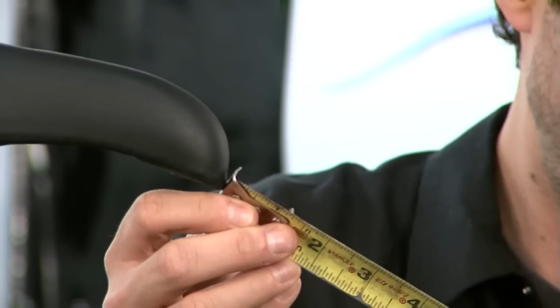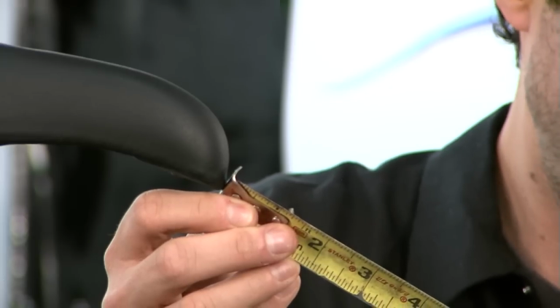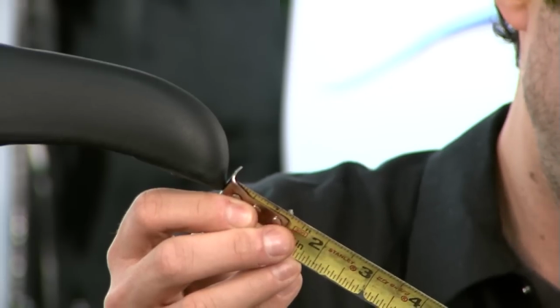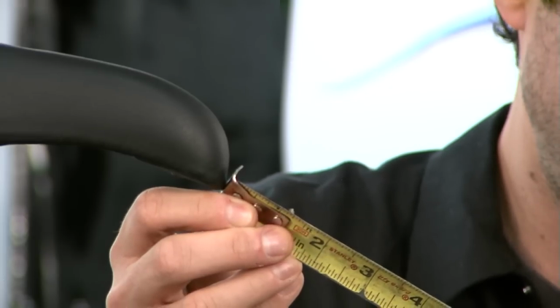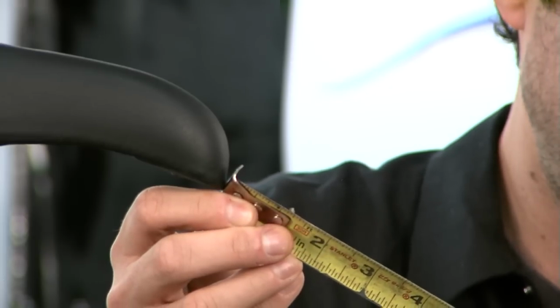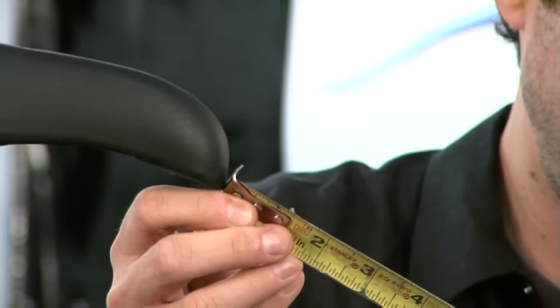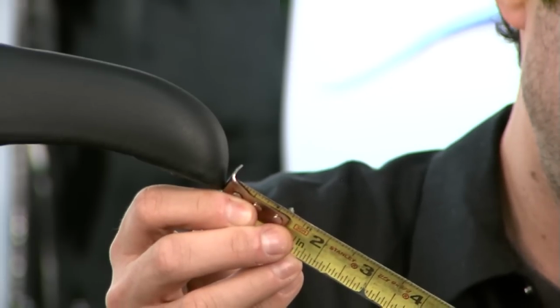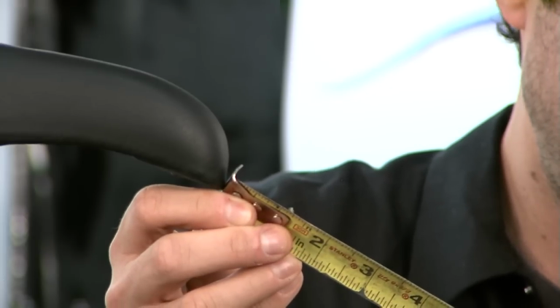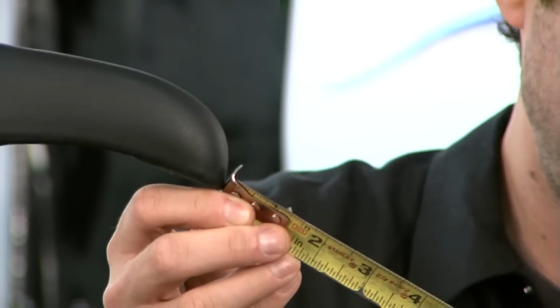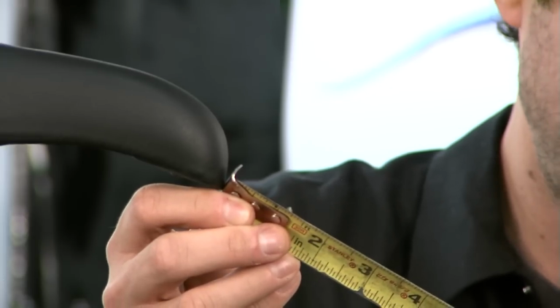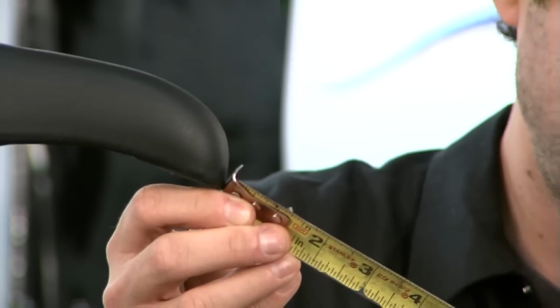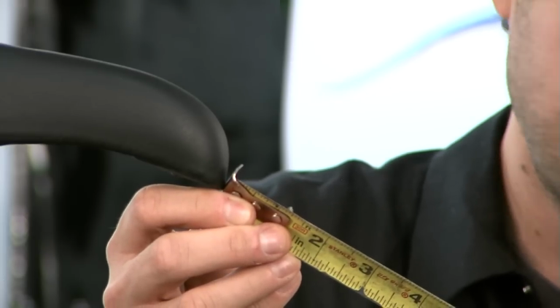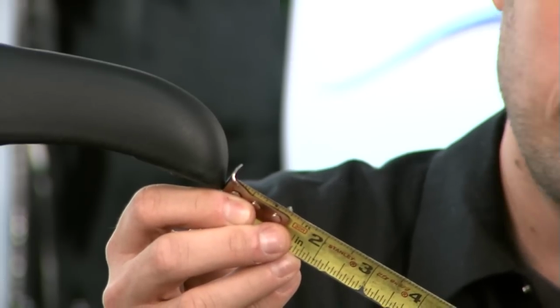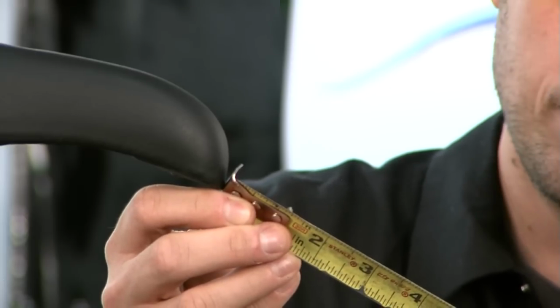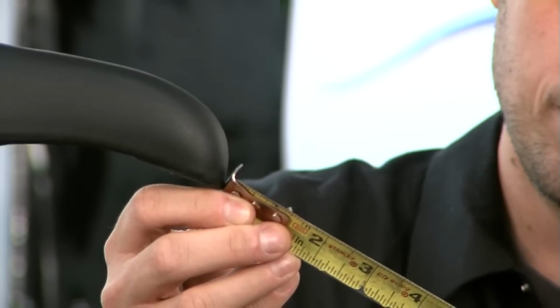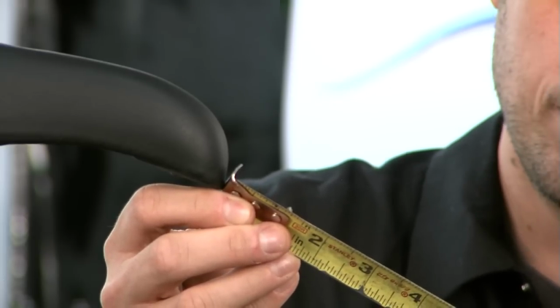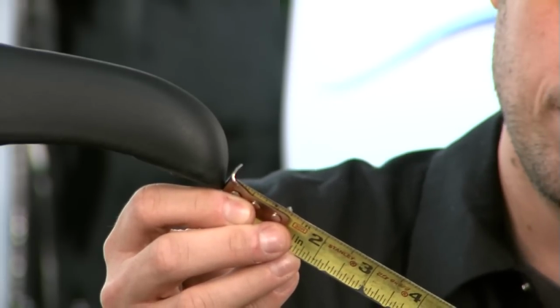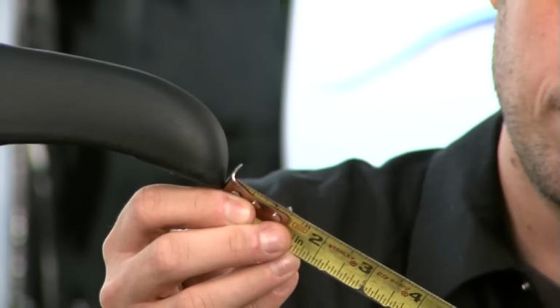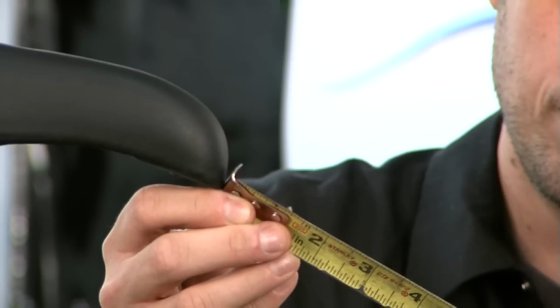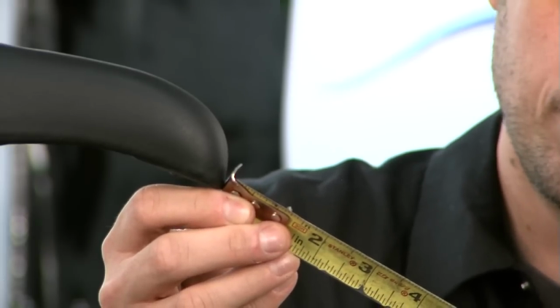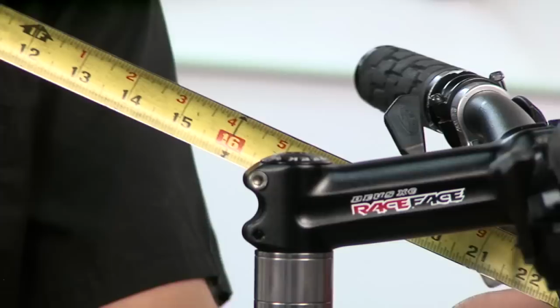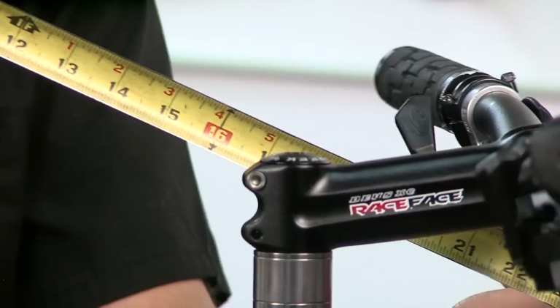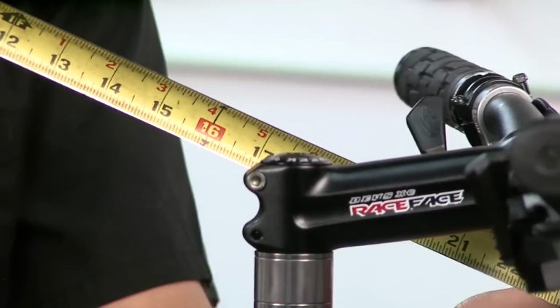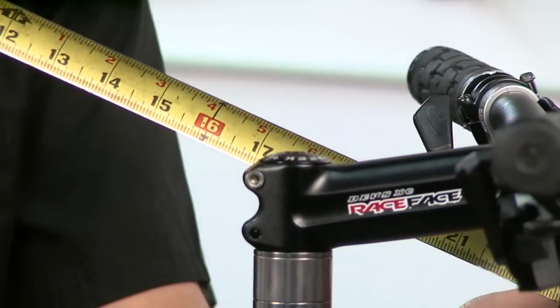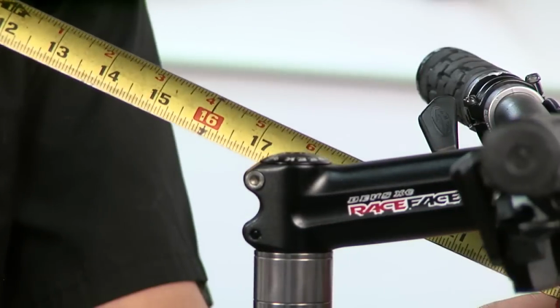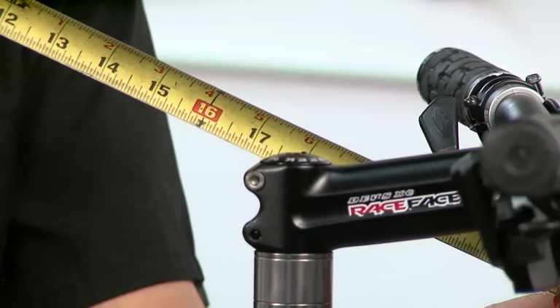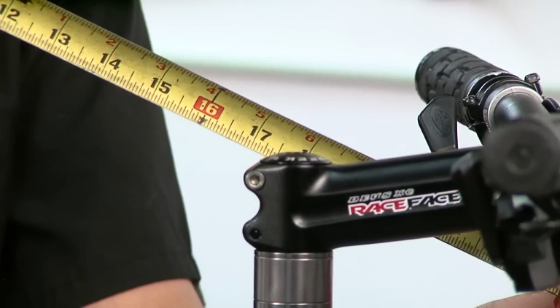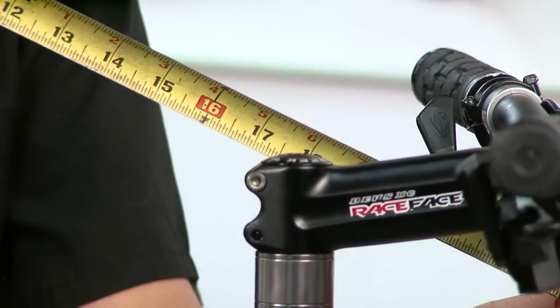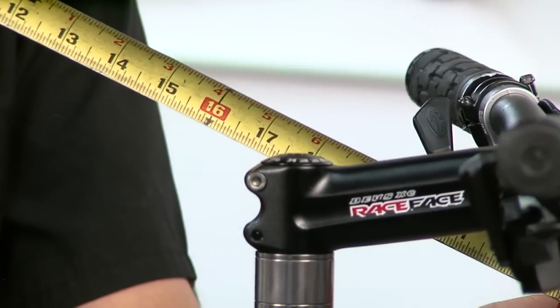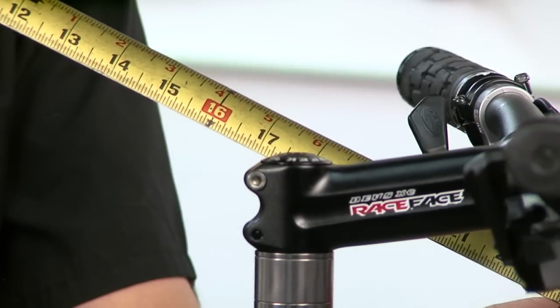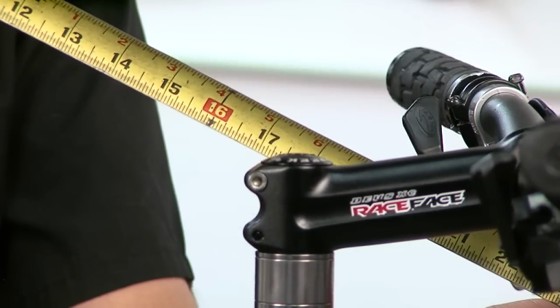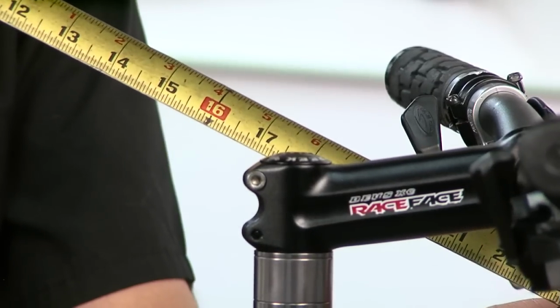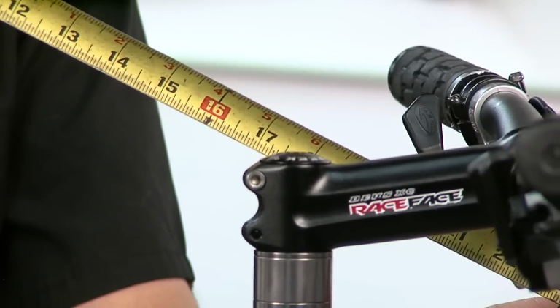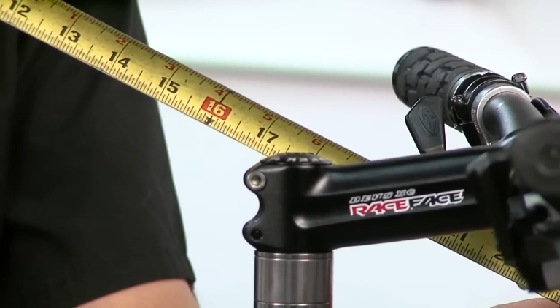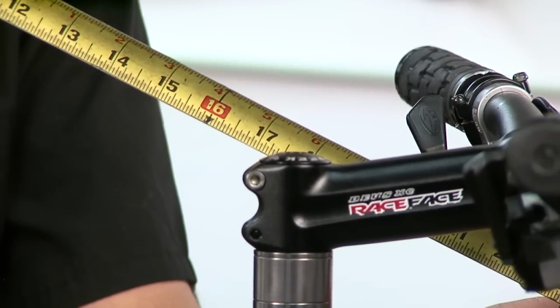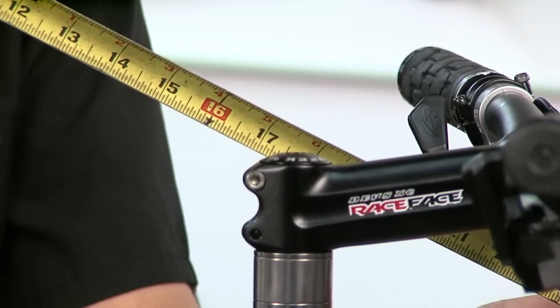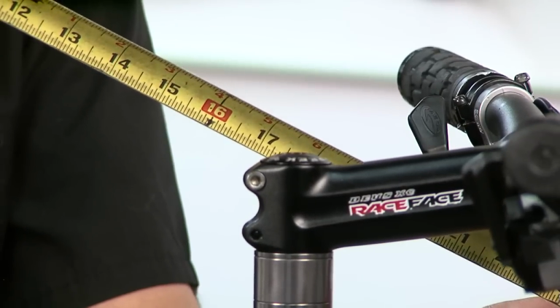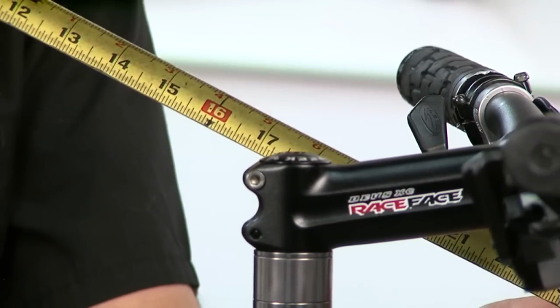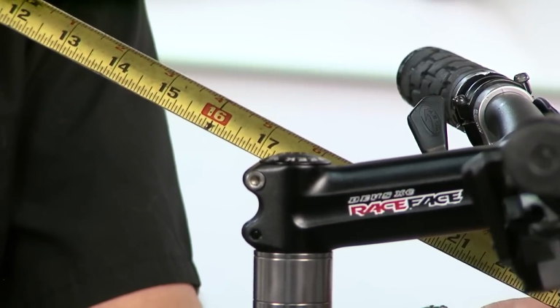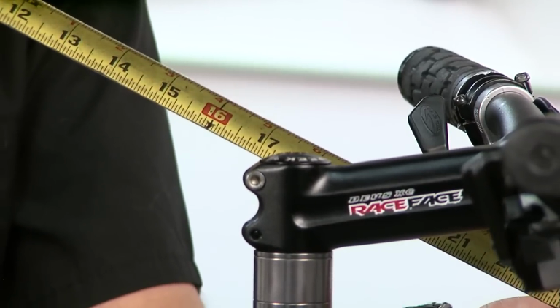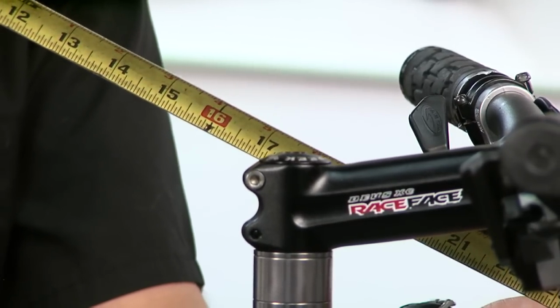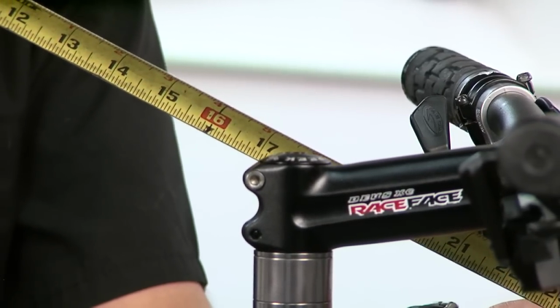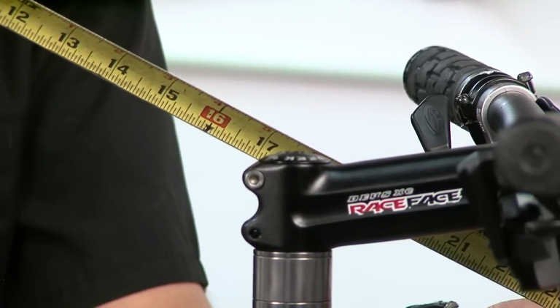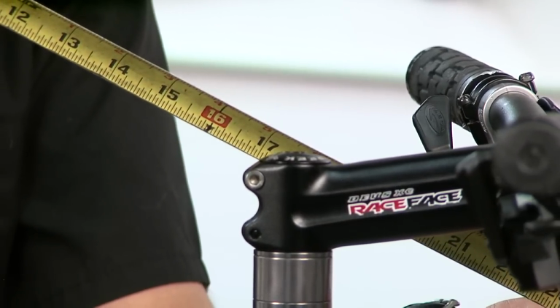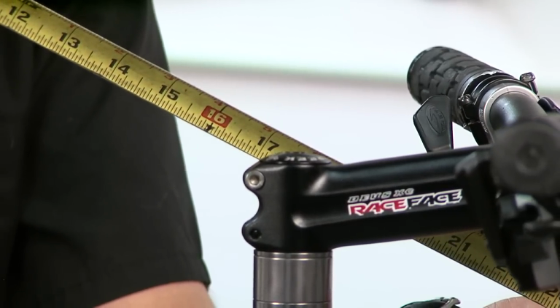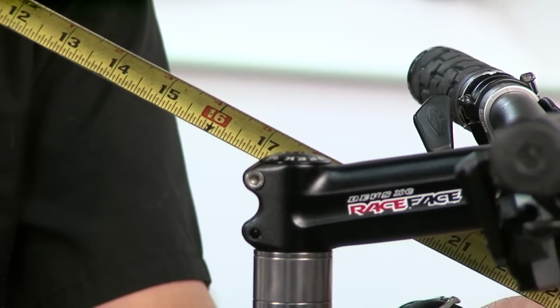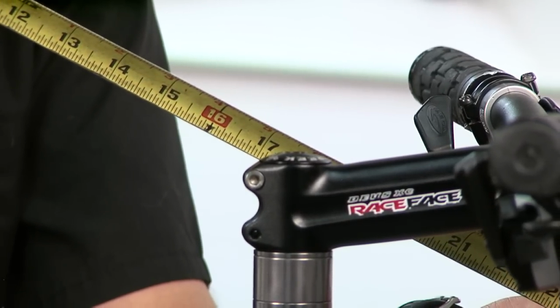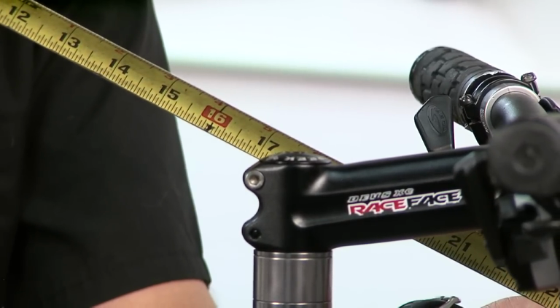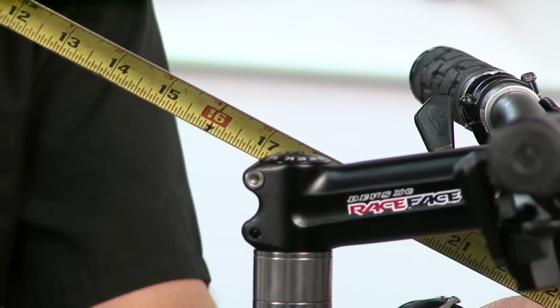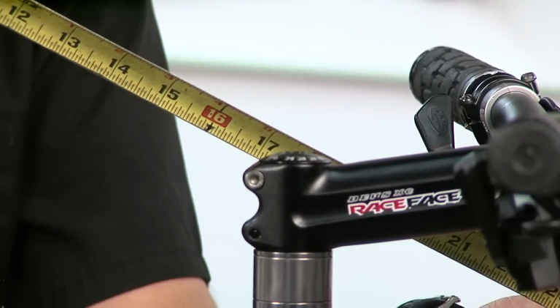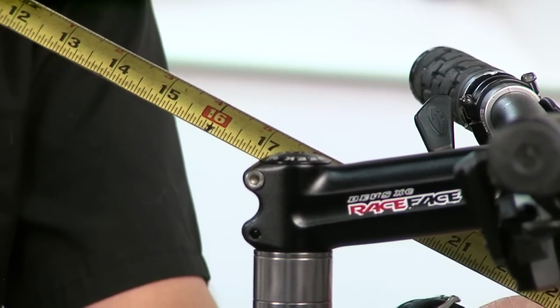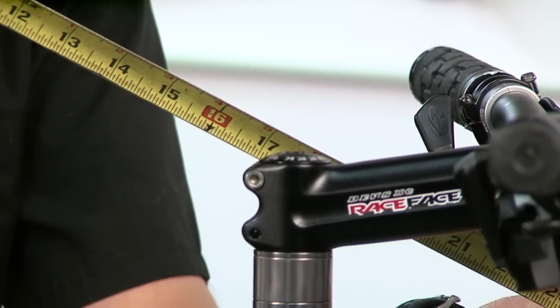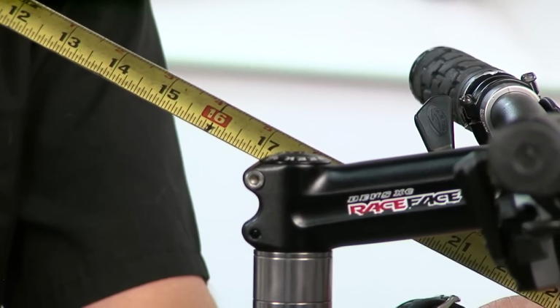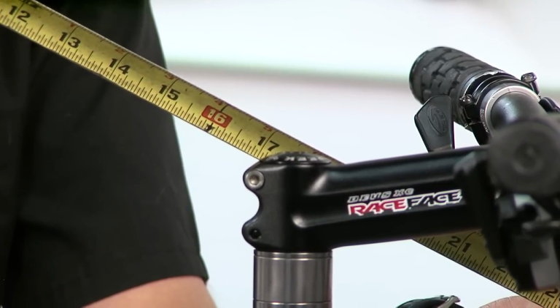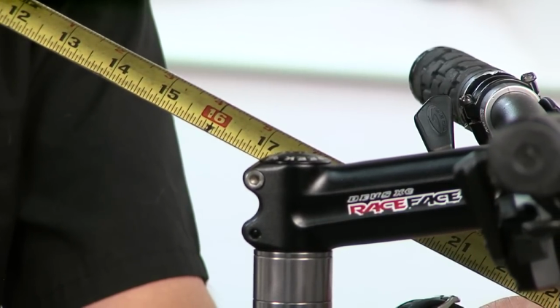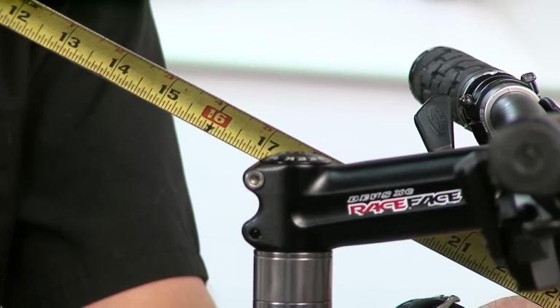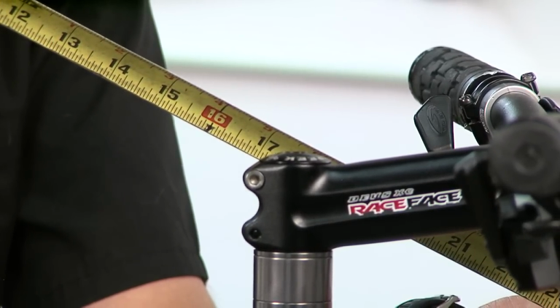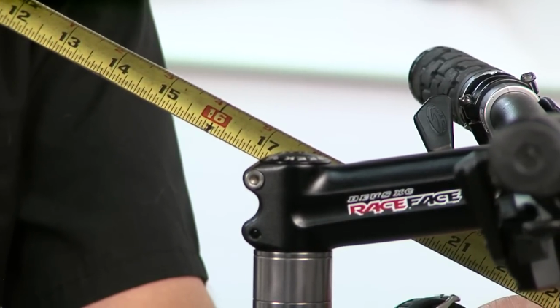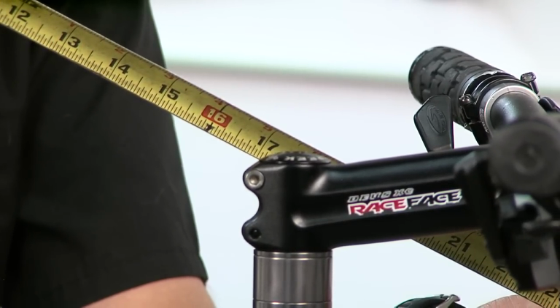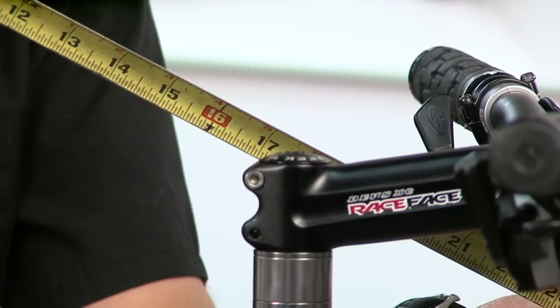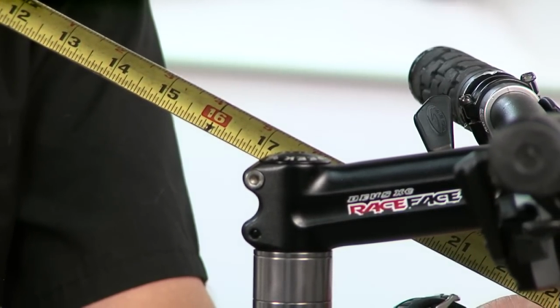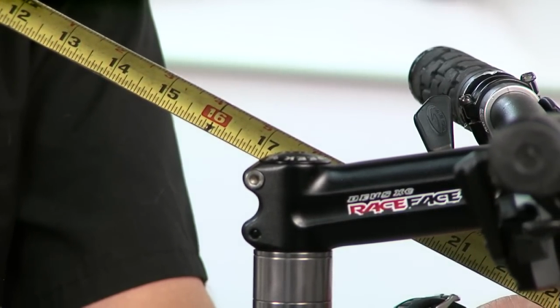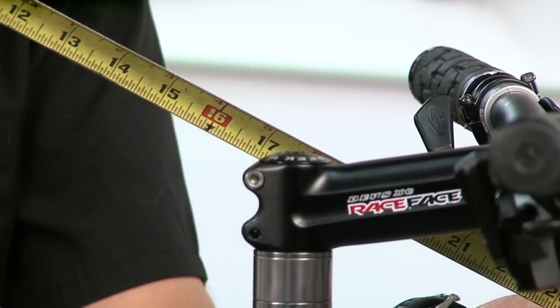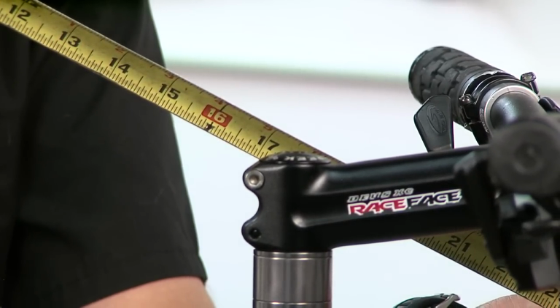Next, measure from the nose of the saddle to the center of the steerer tube and write down the number. This is your fore and aft.